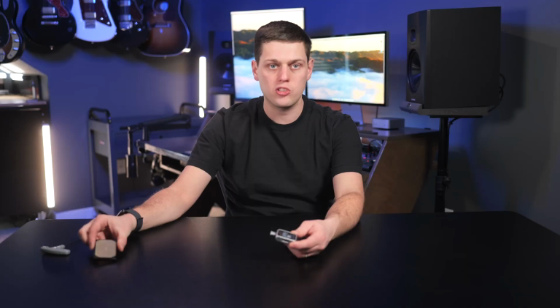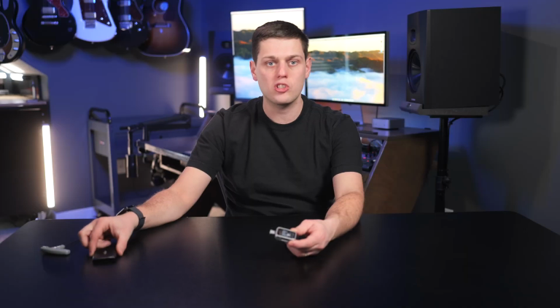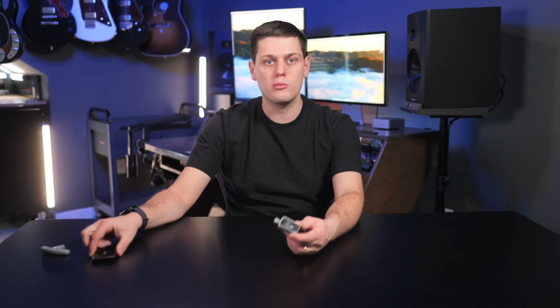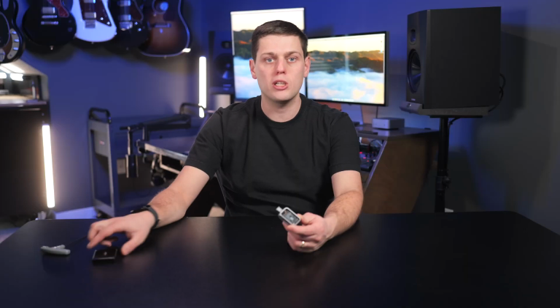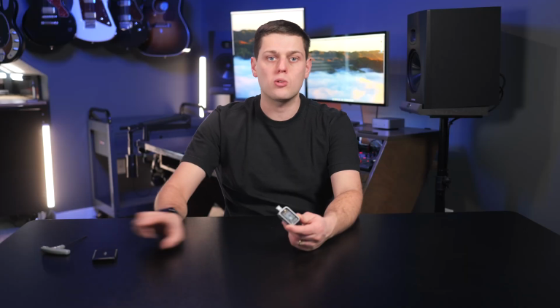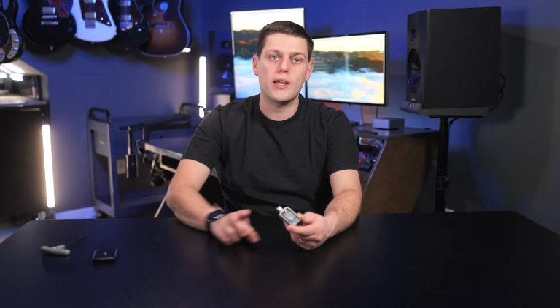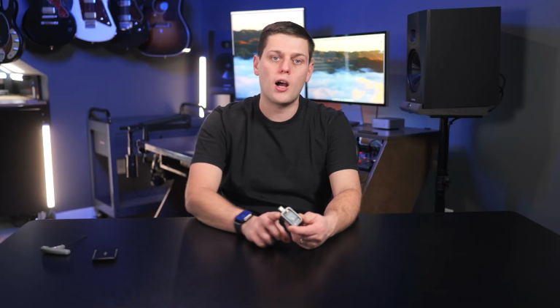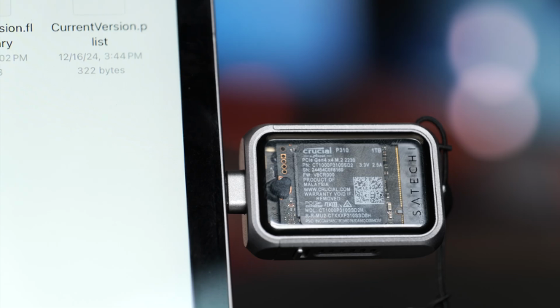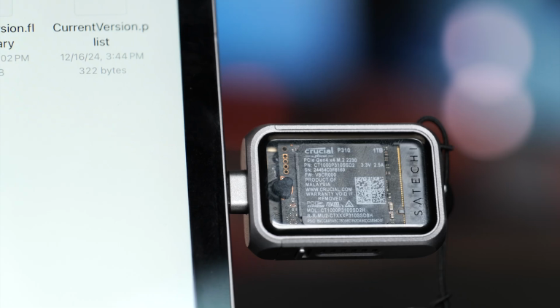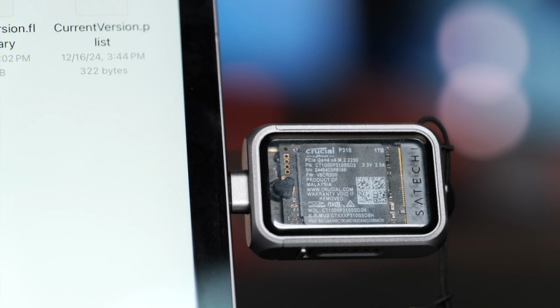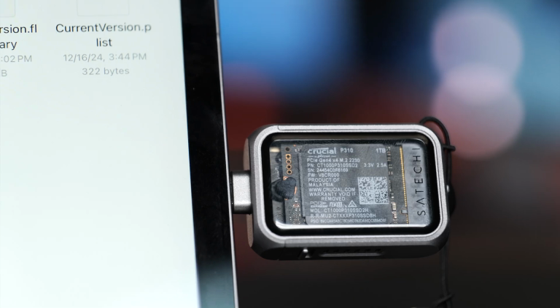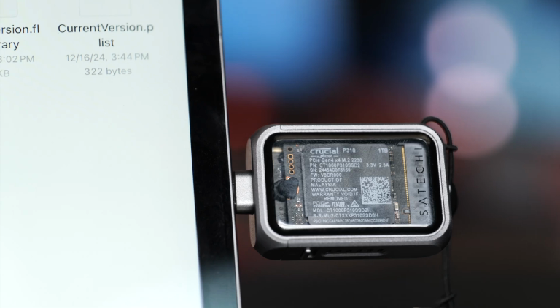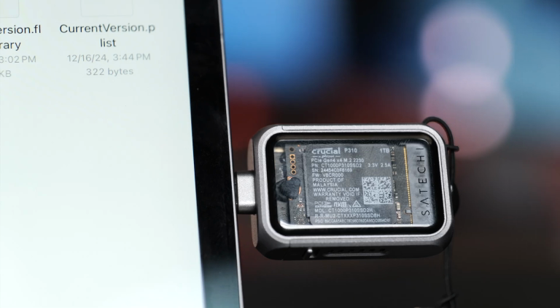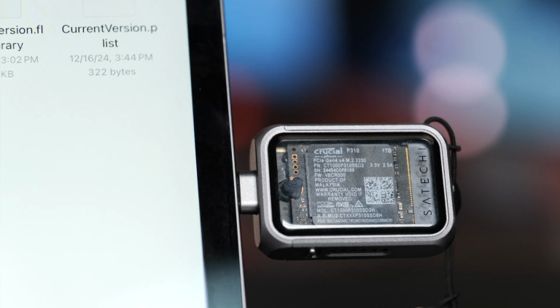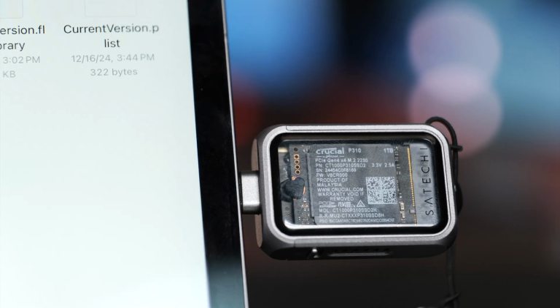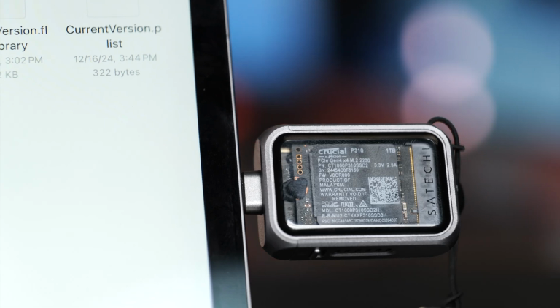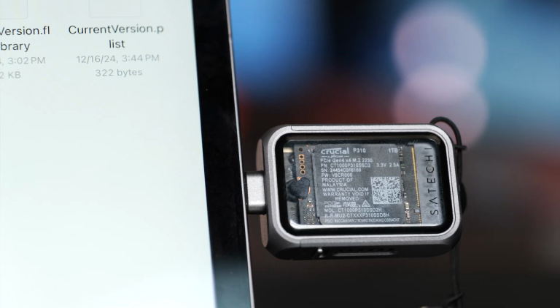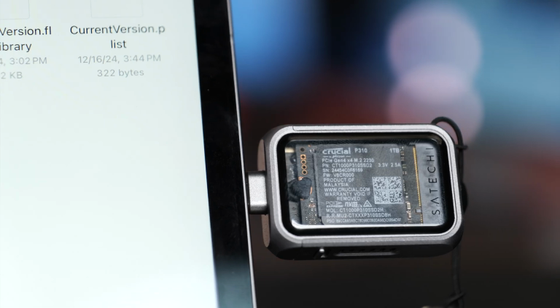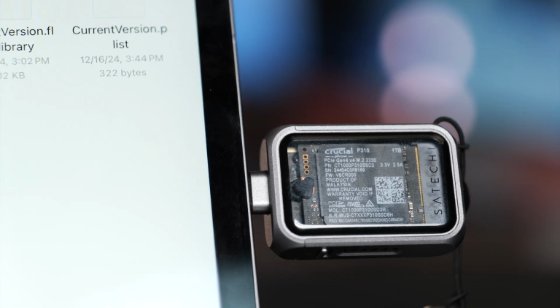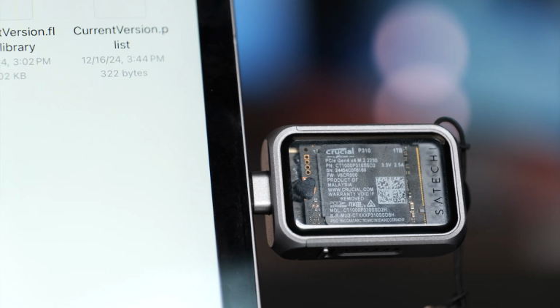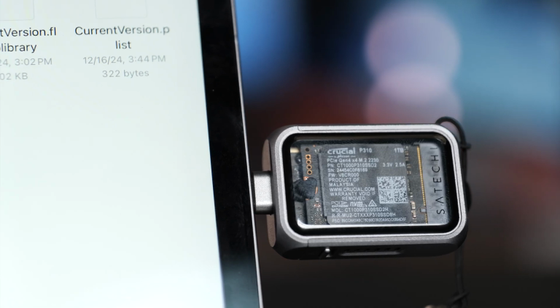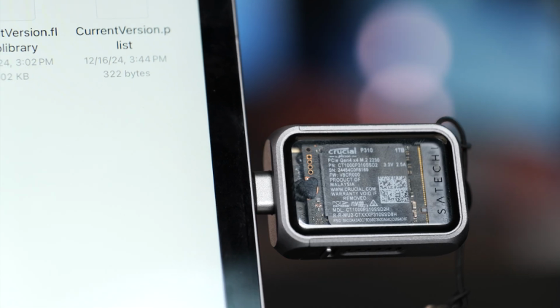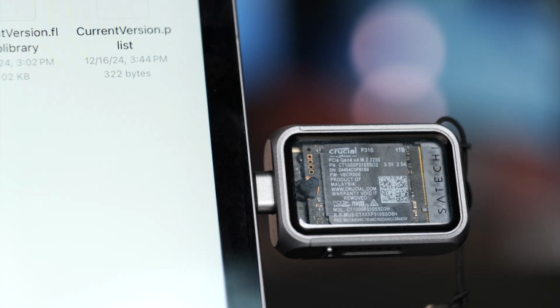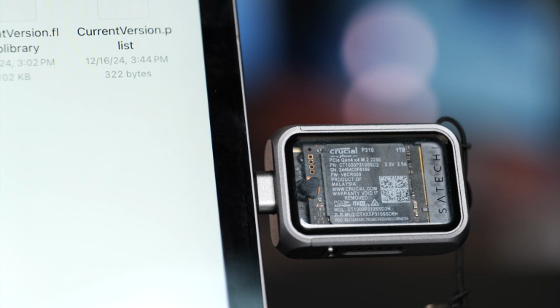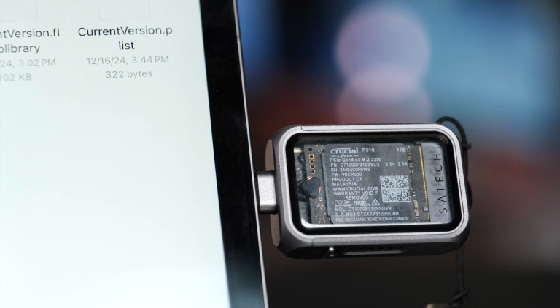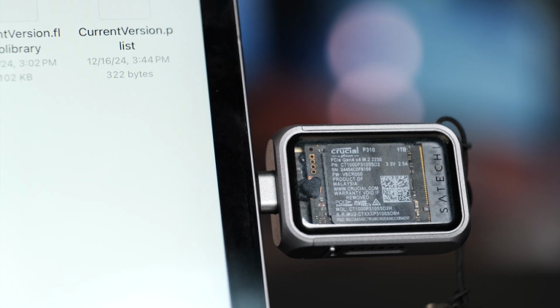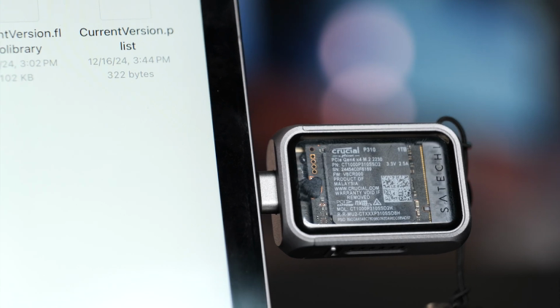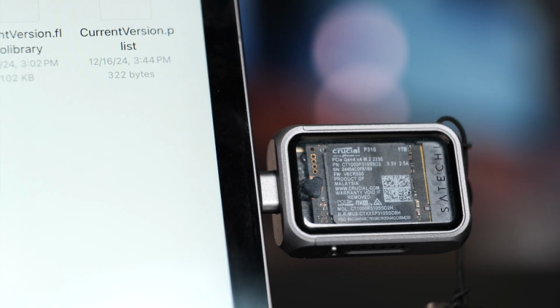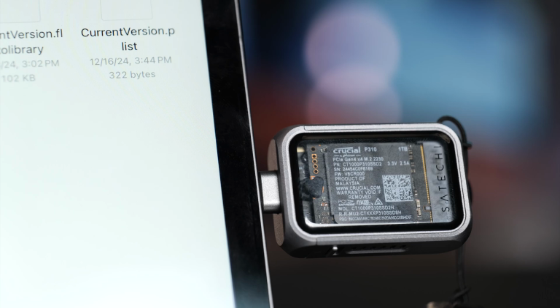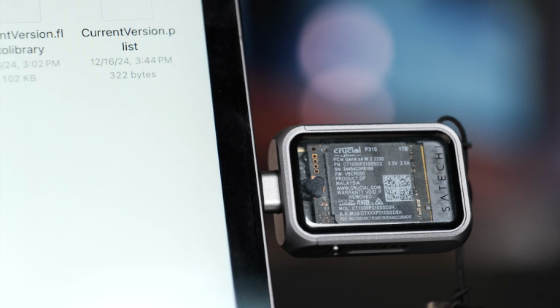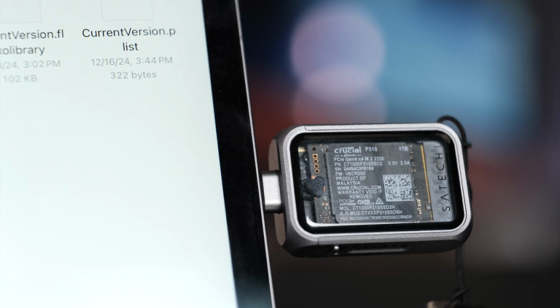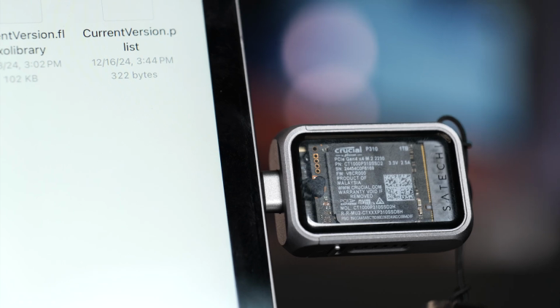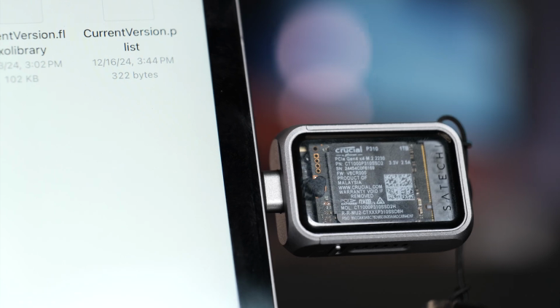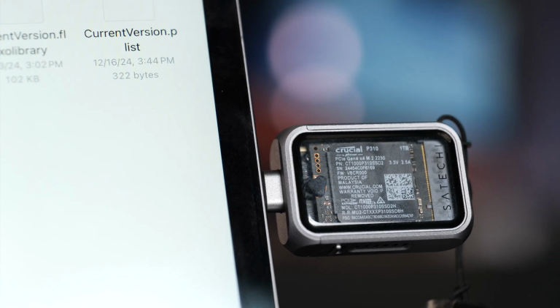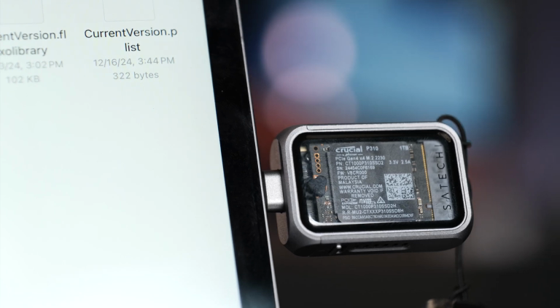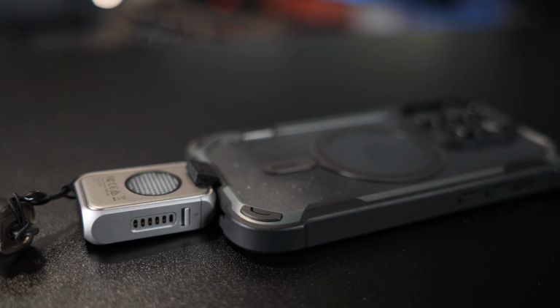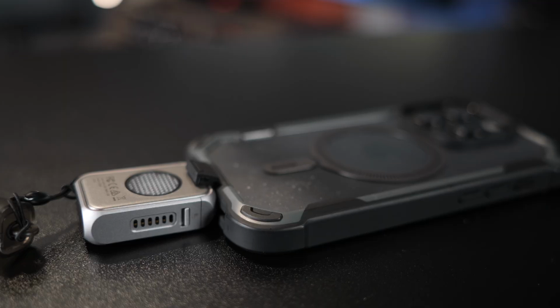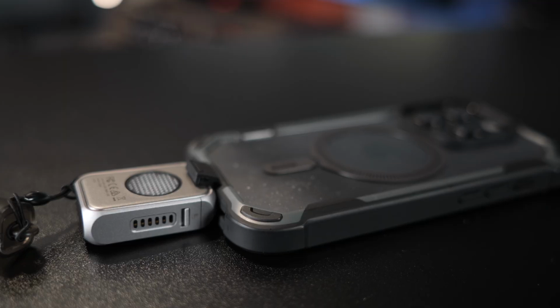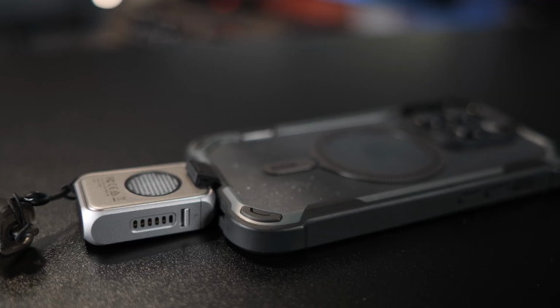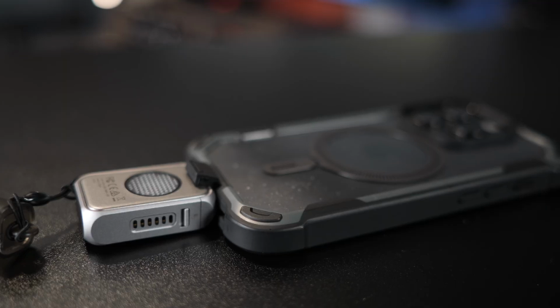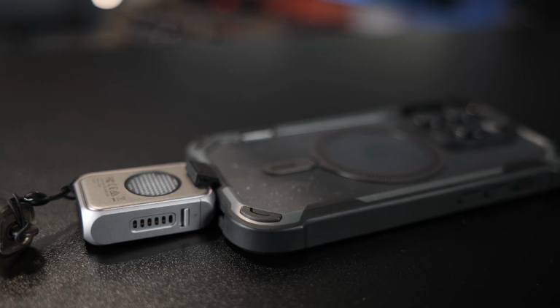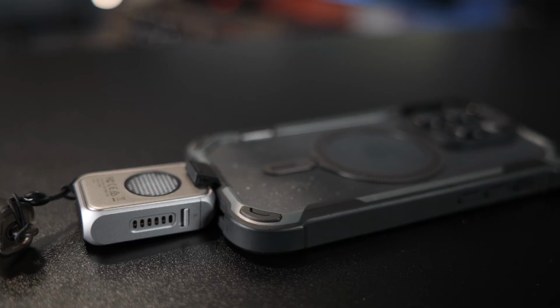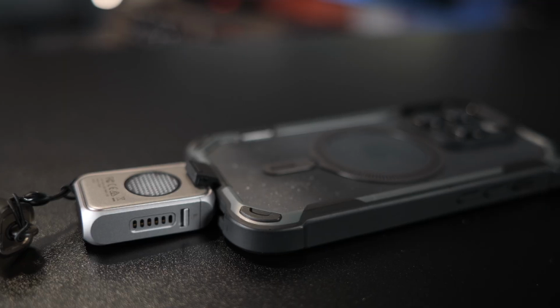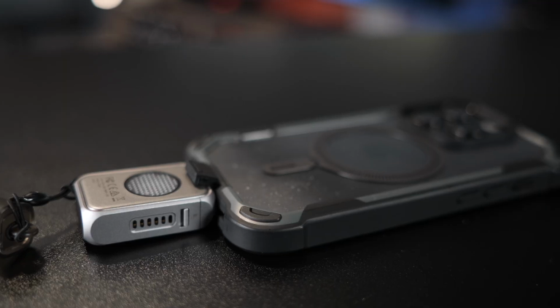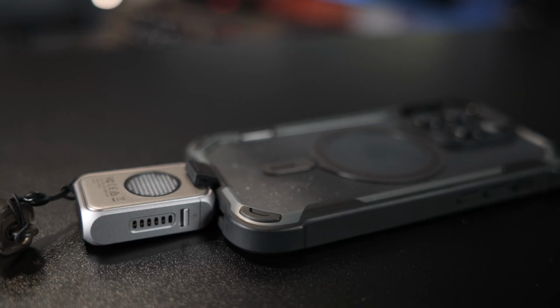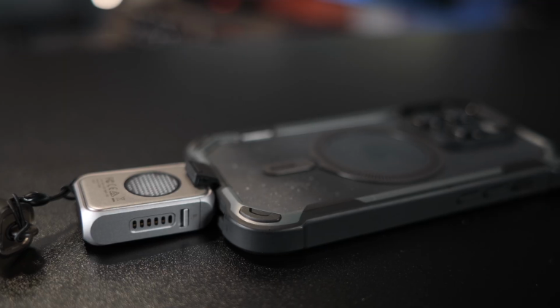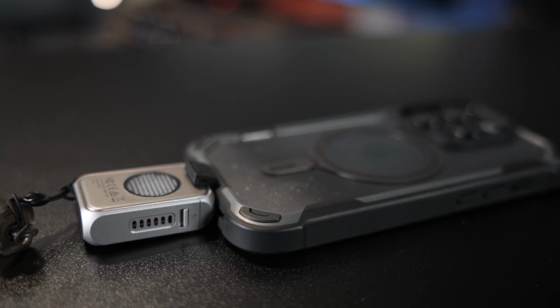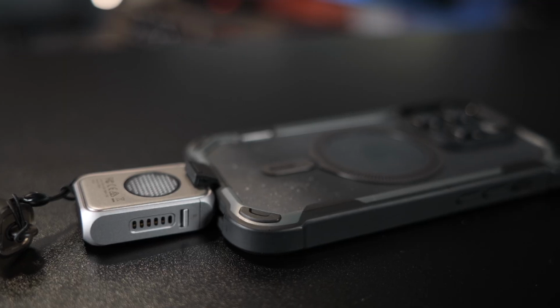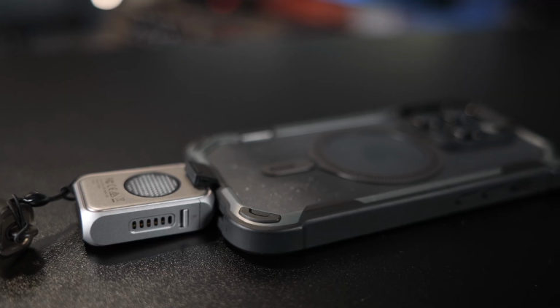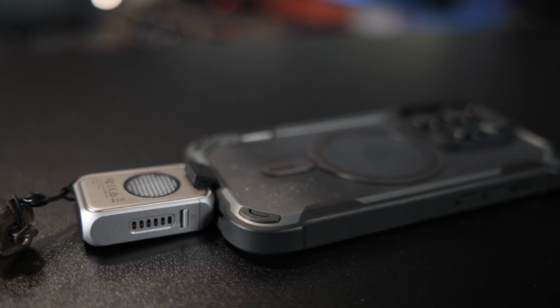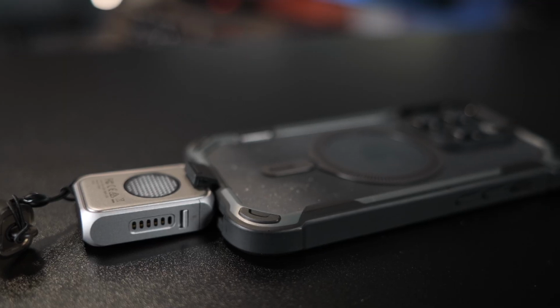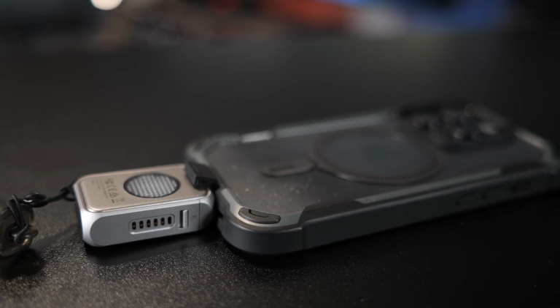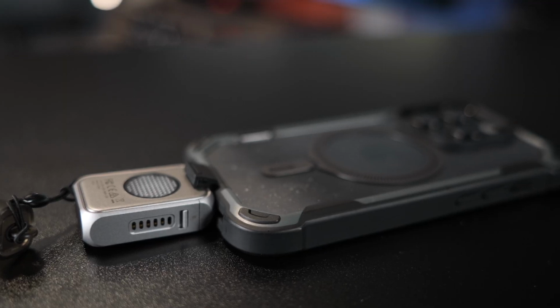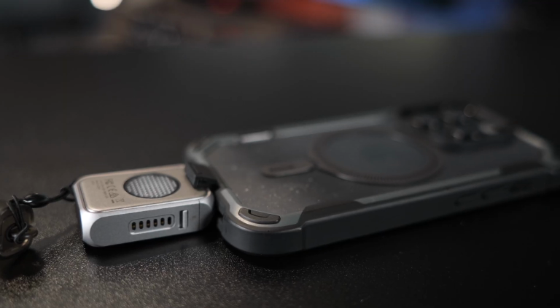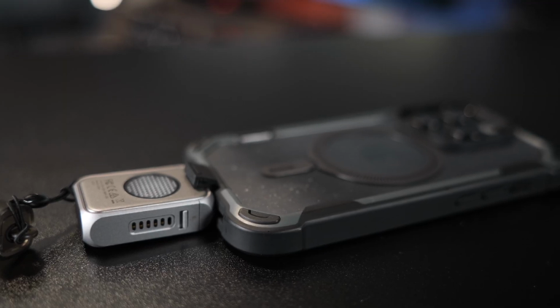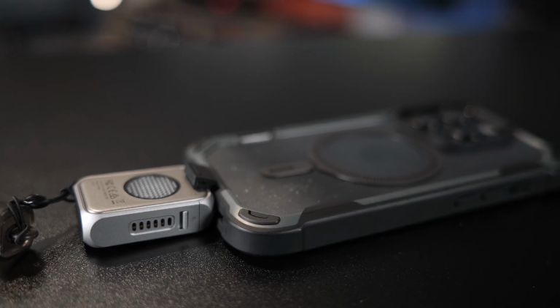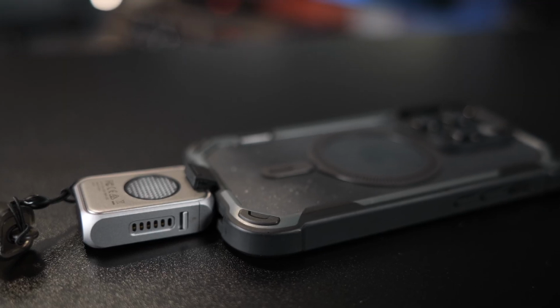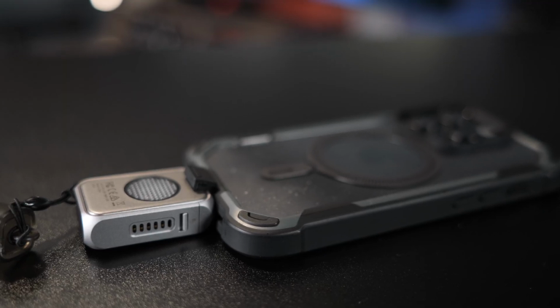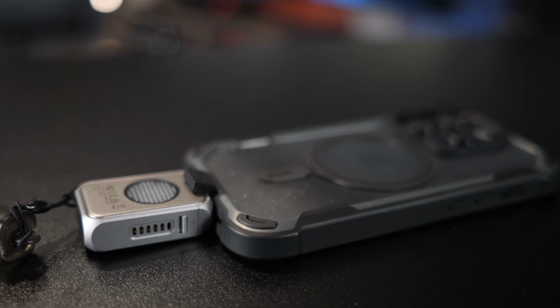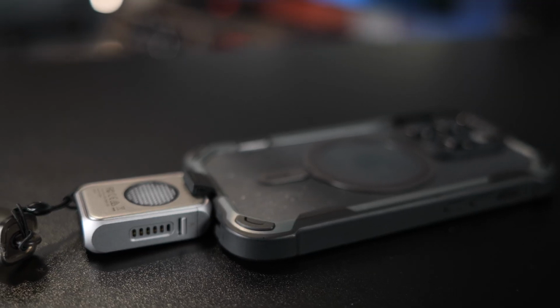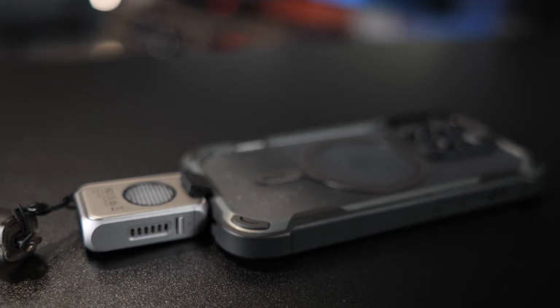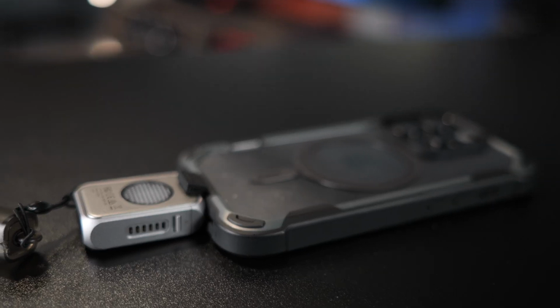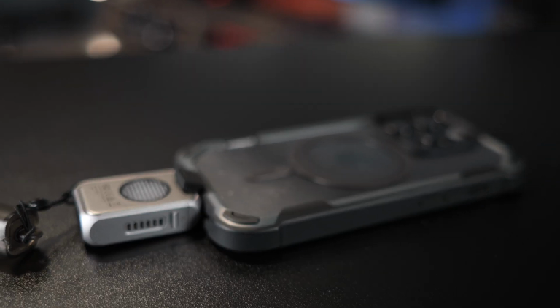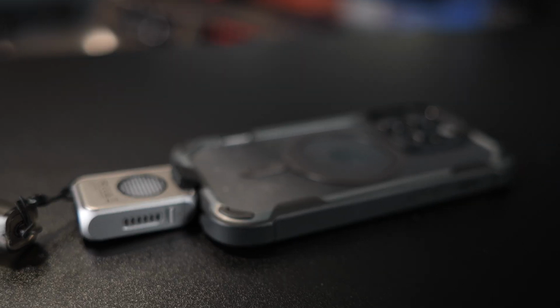This is going to be a great option if you want to move files off of an iPad or an iPhone. If you want to film directly from your iPhone to this, this is going to be a great choice for you.